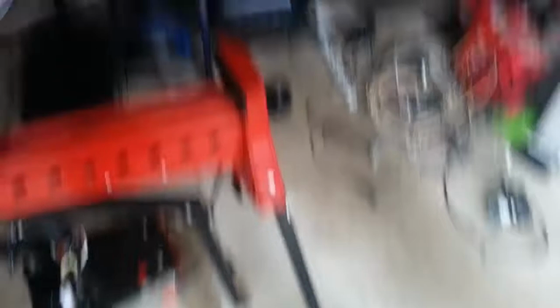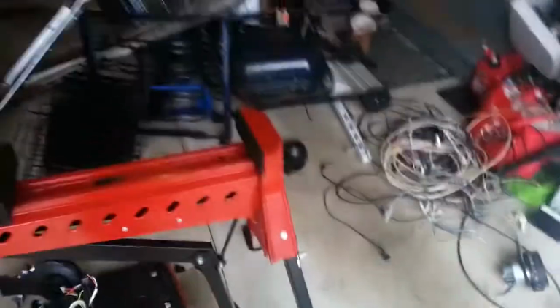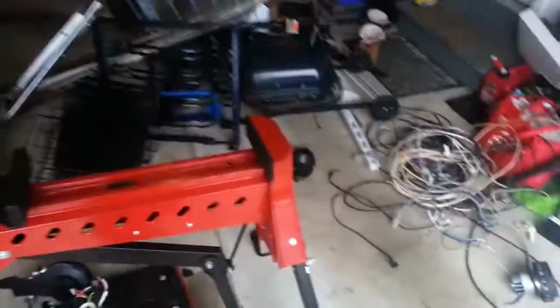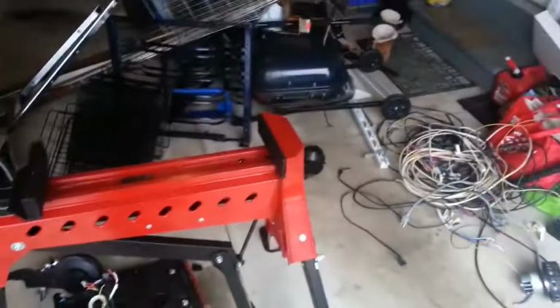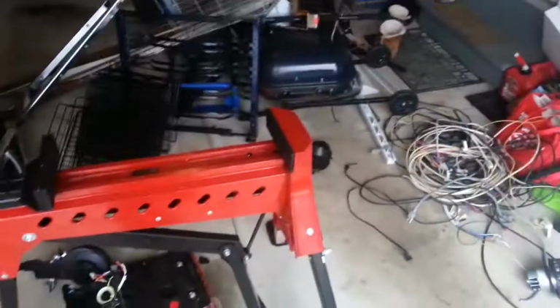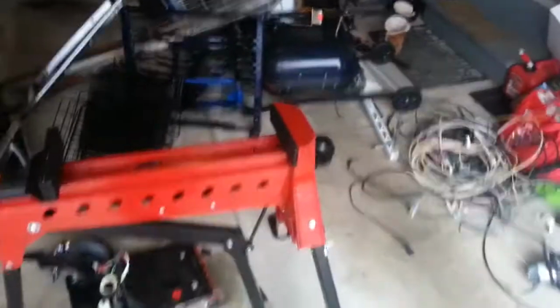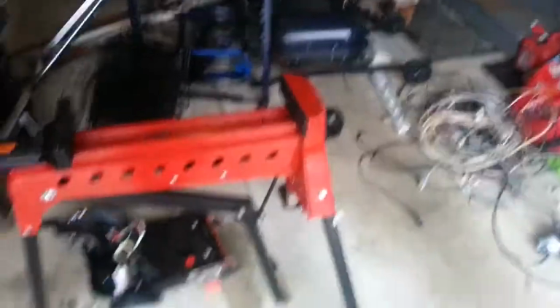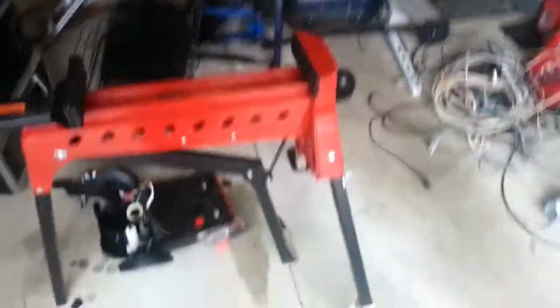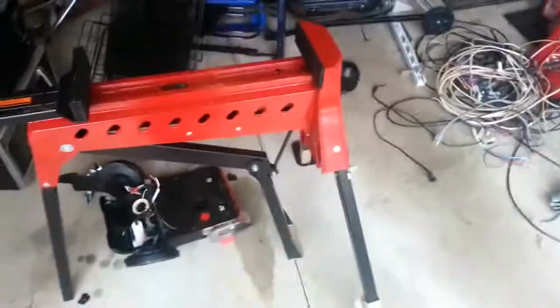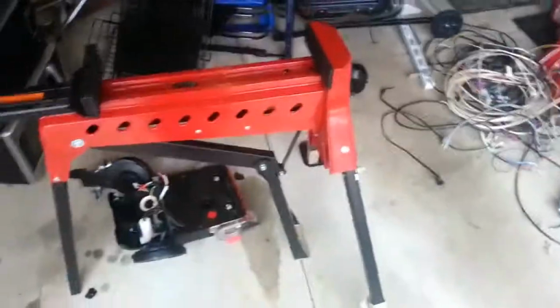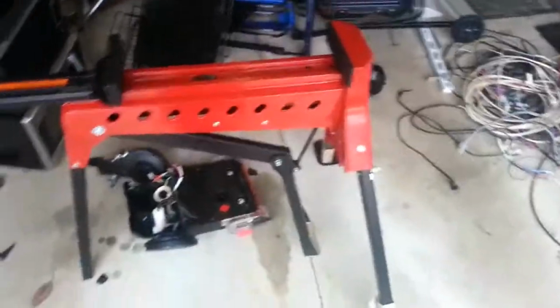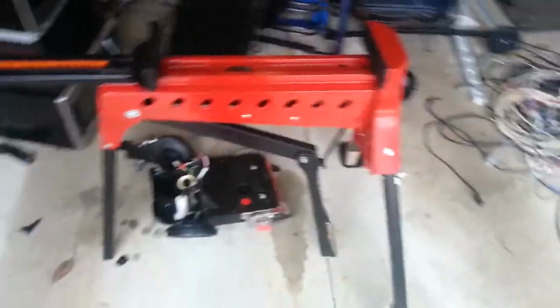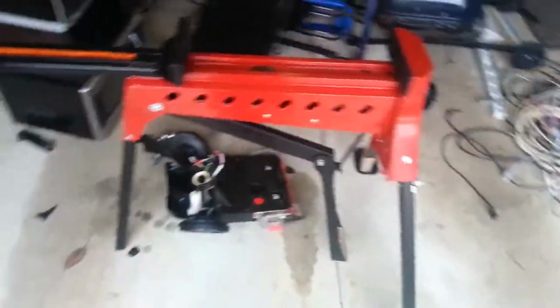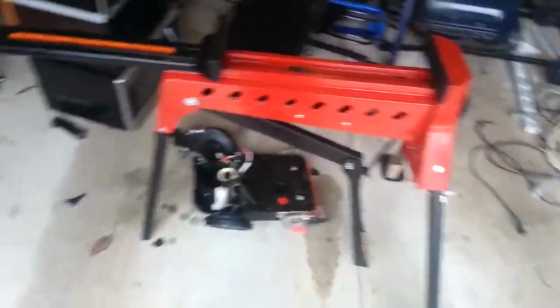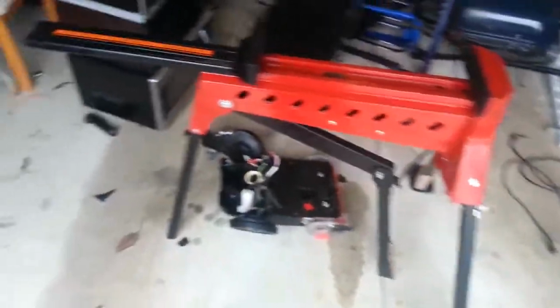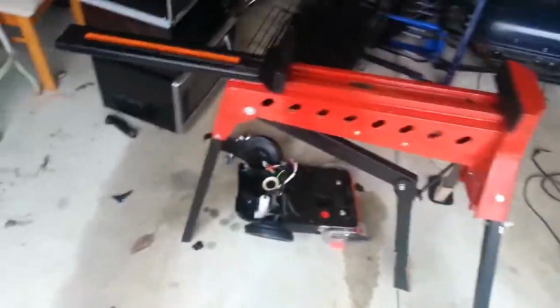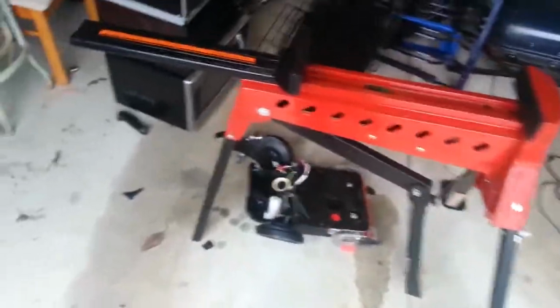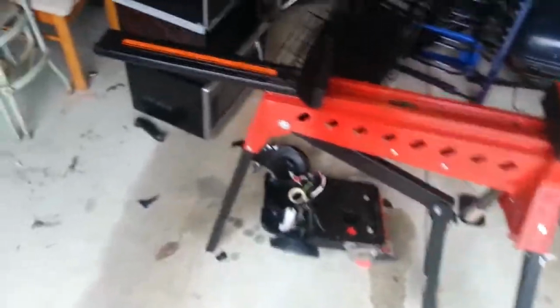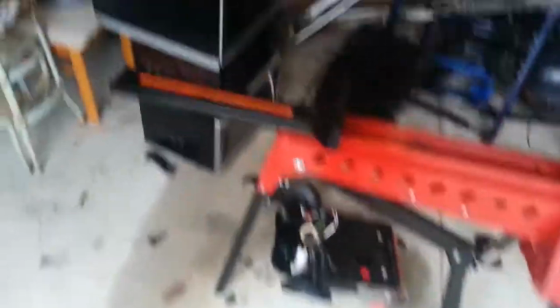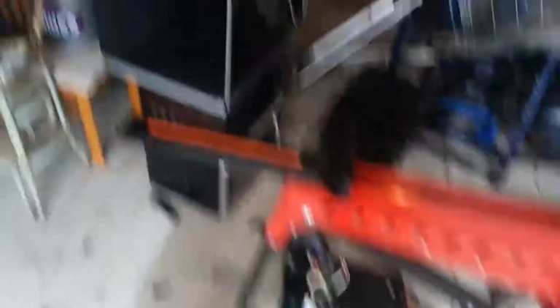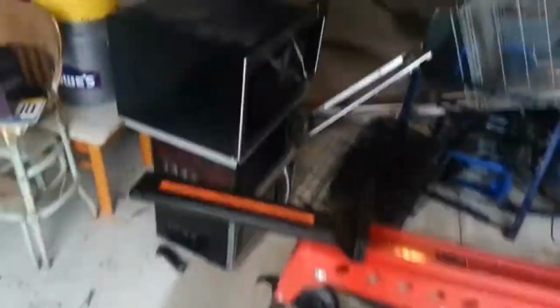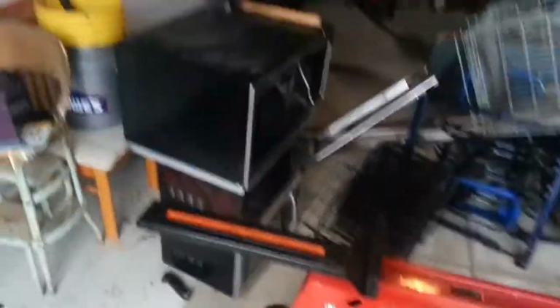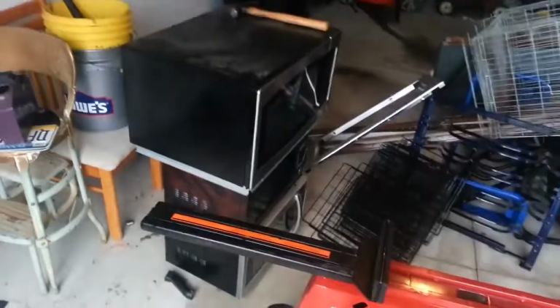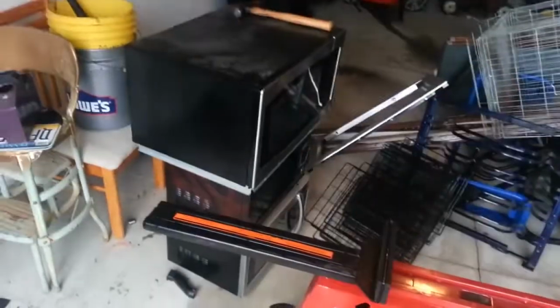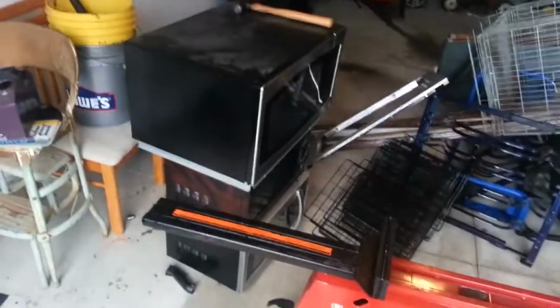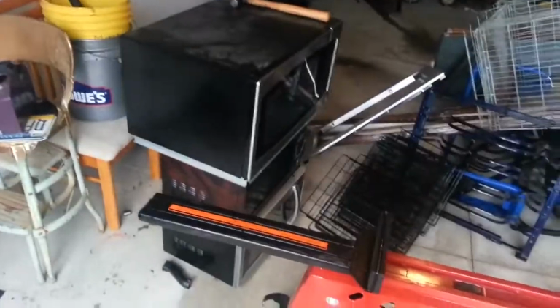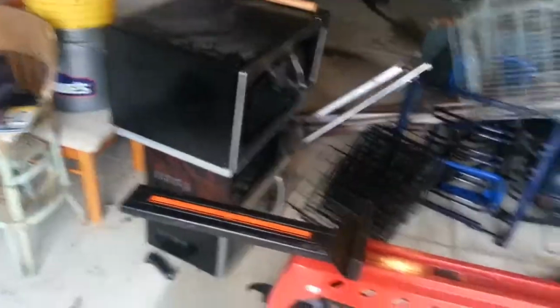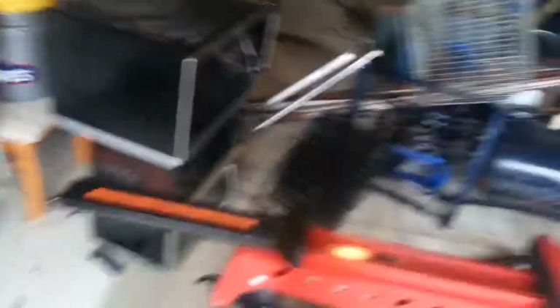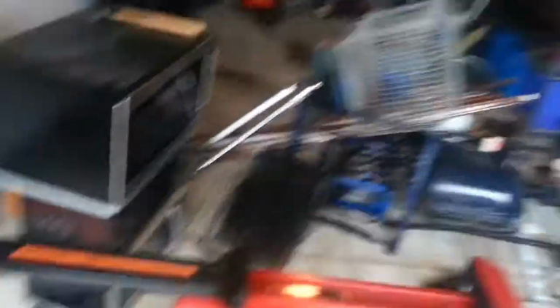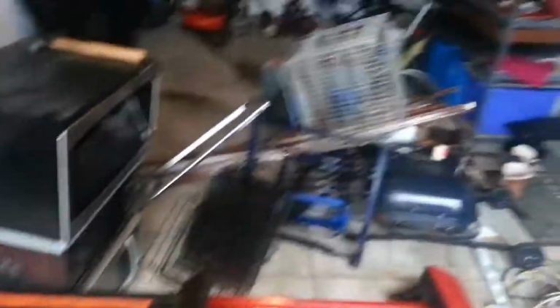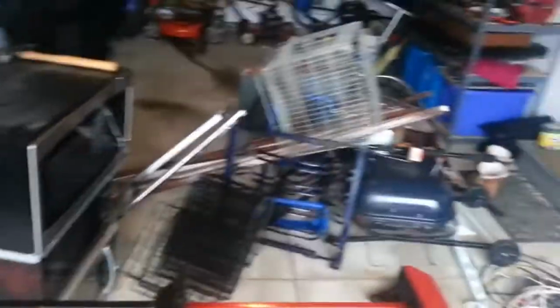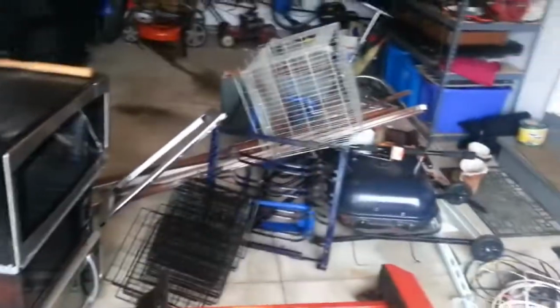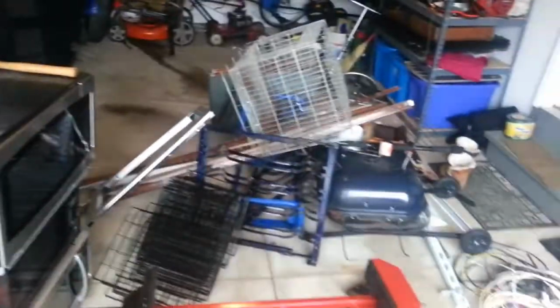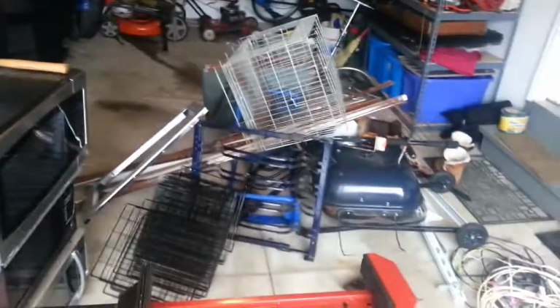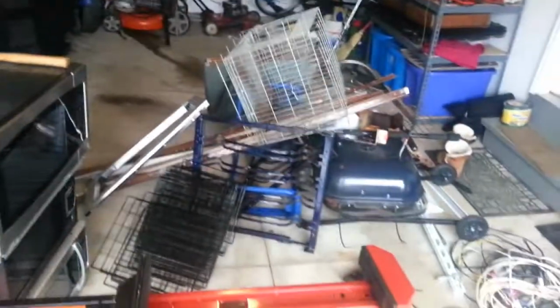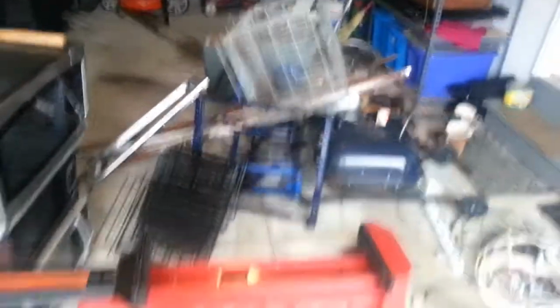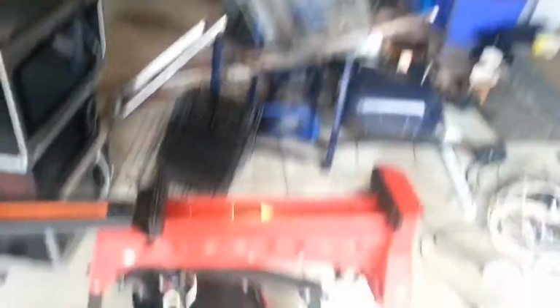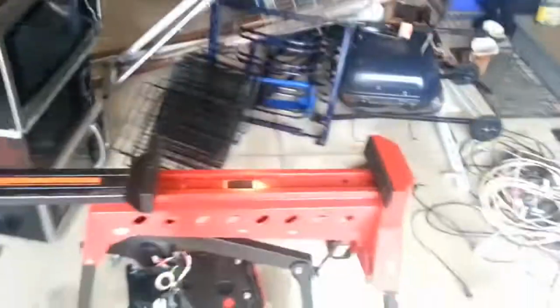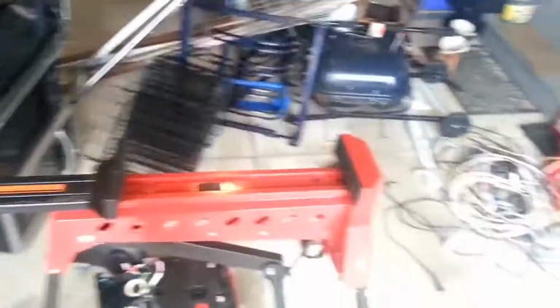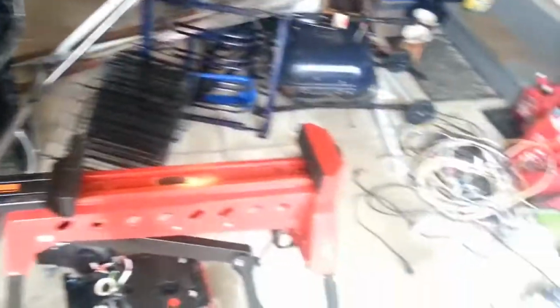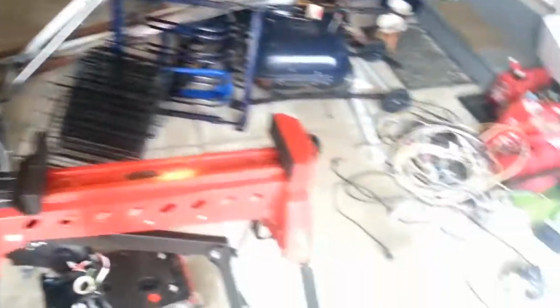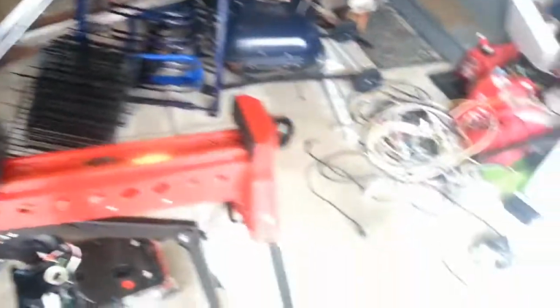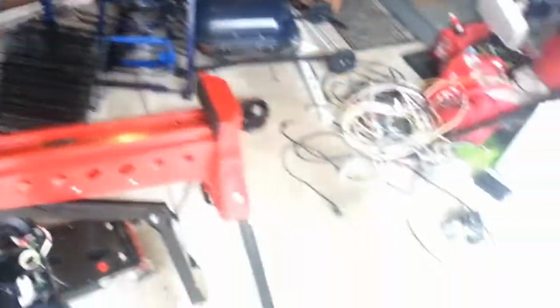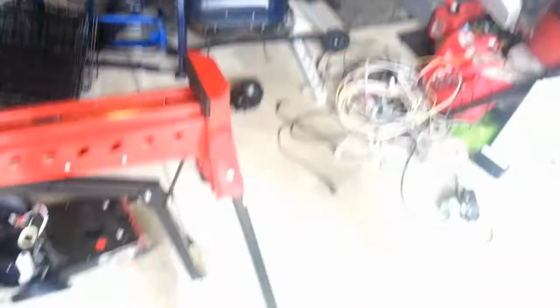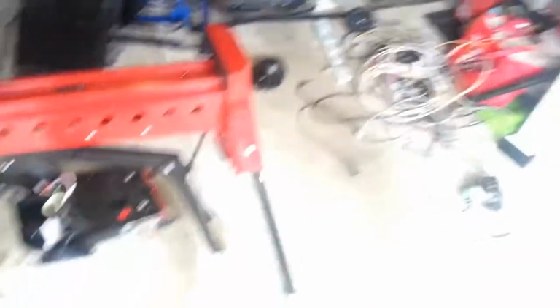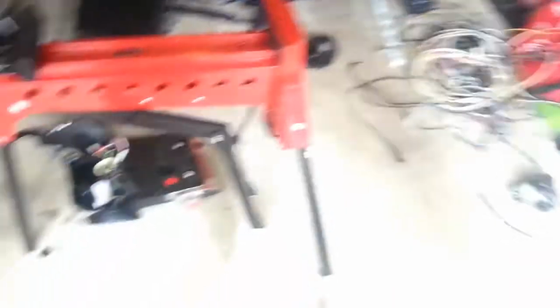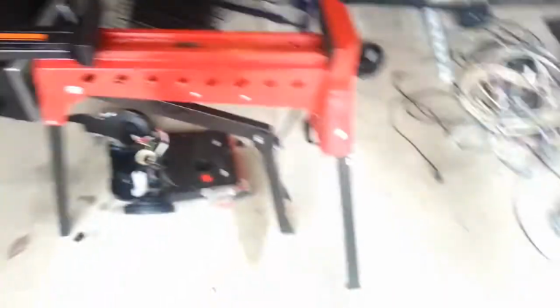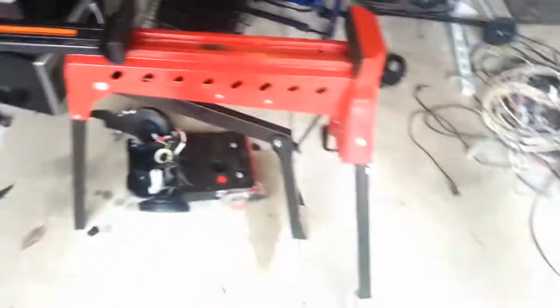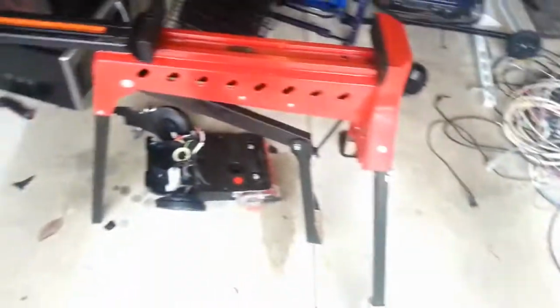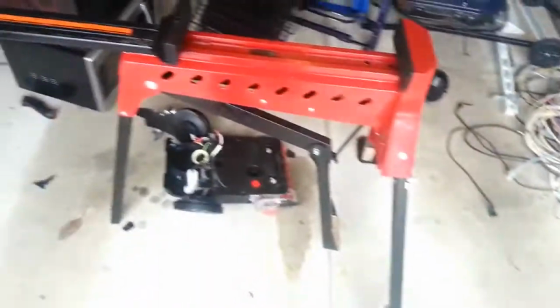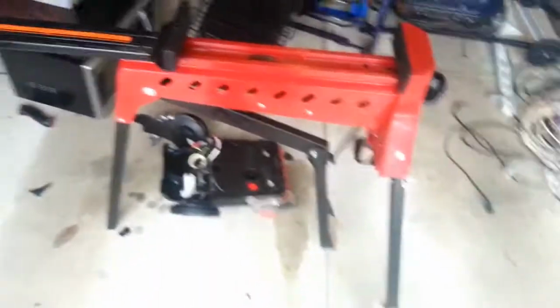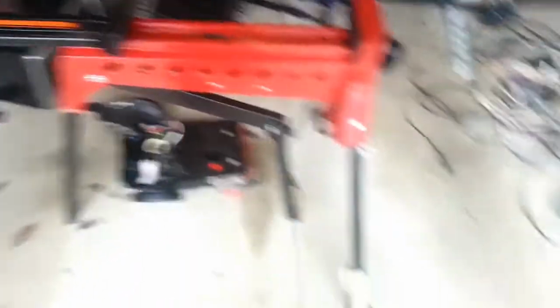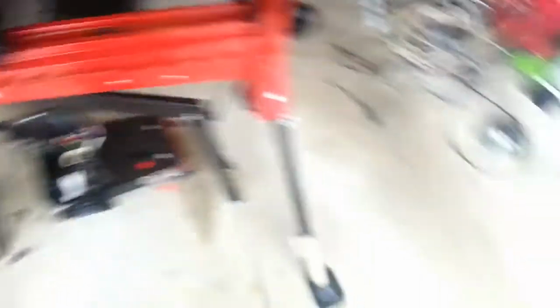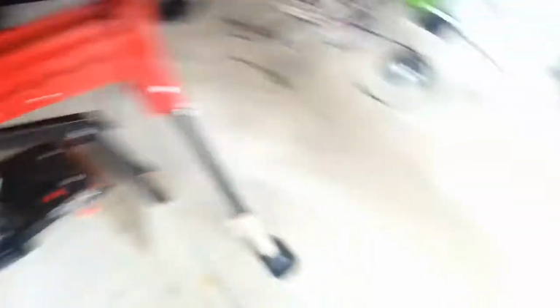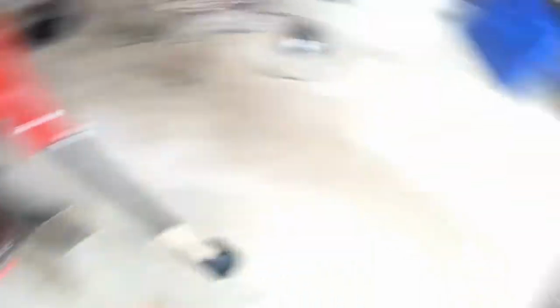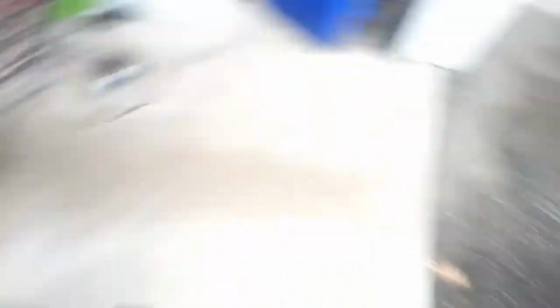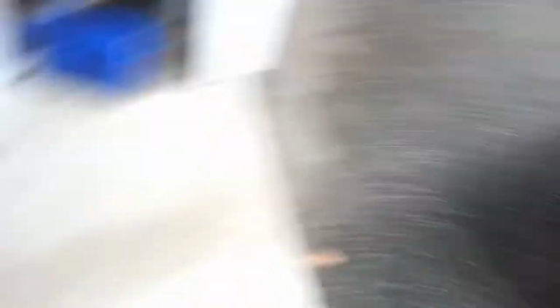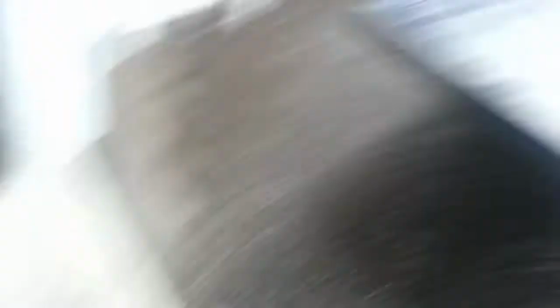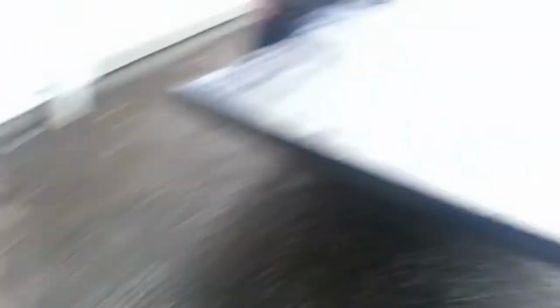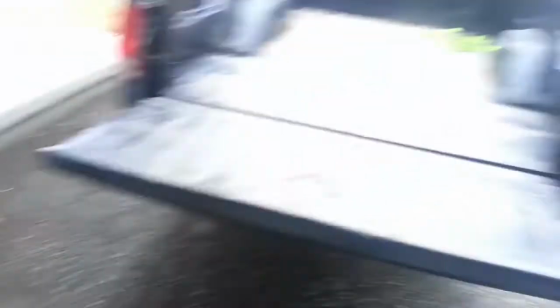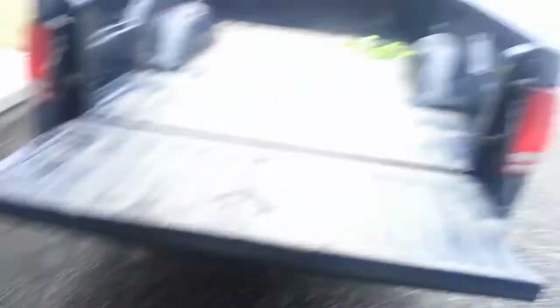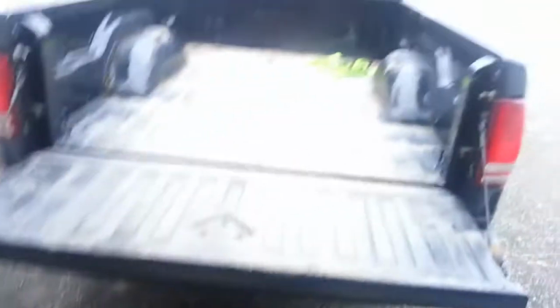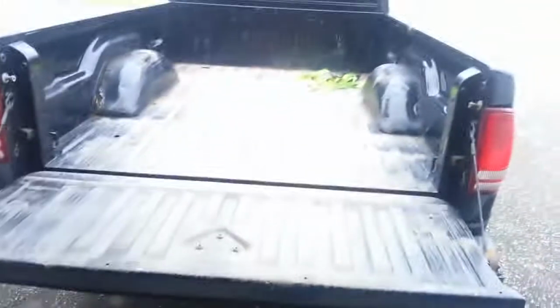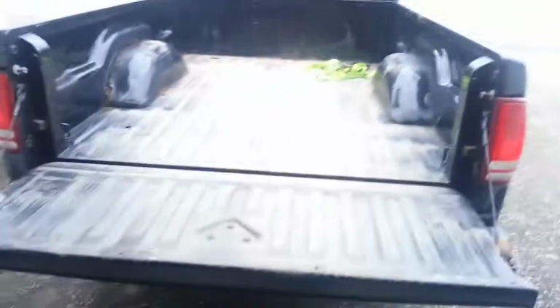Alrighty guys, so today is scrap return day. I've got my microwaves and all my scrap metal. Let's get this stuff loaded.